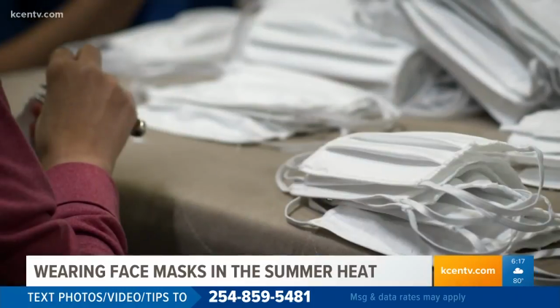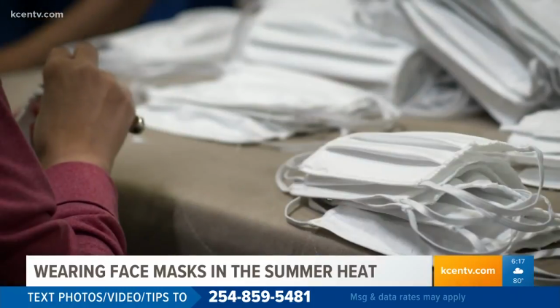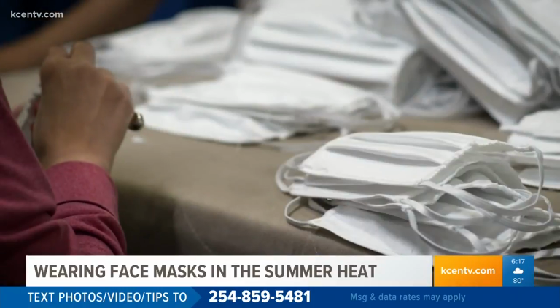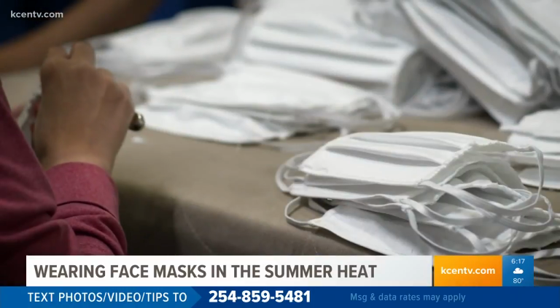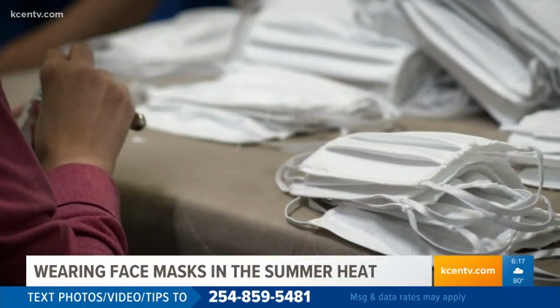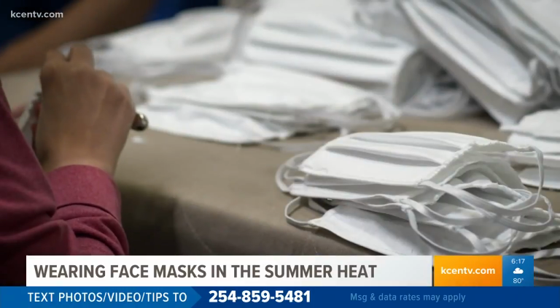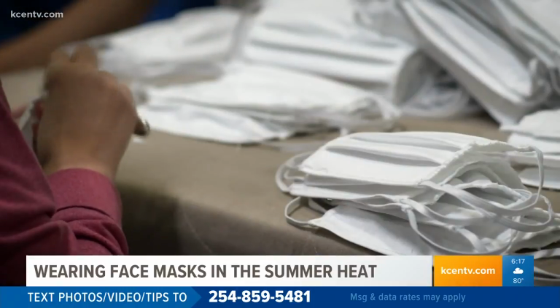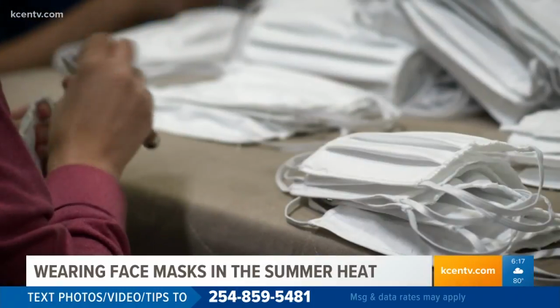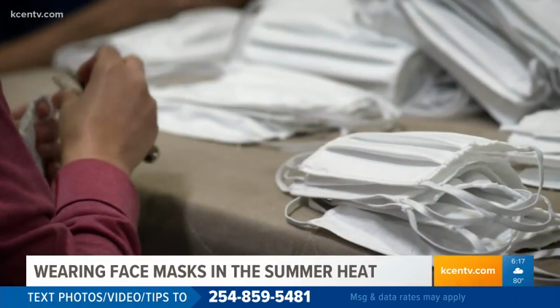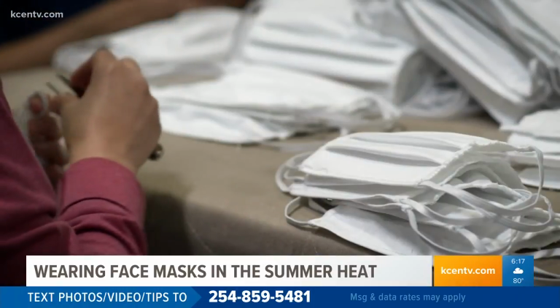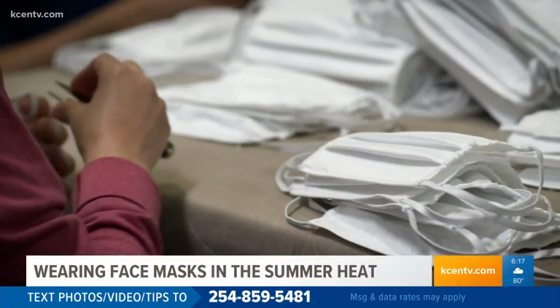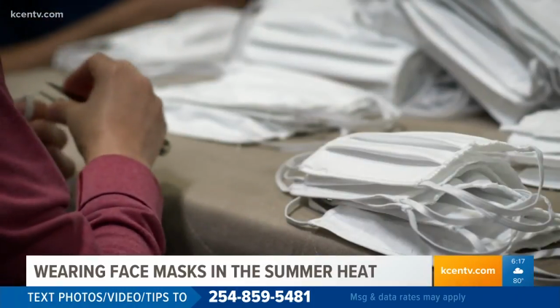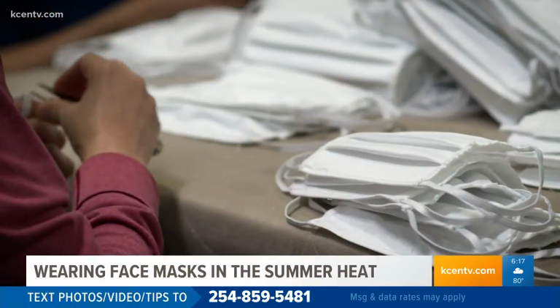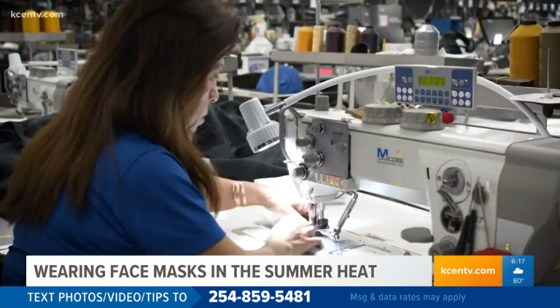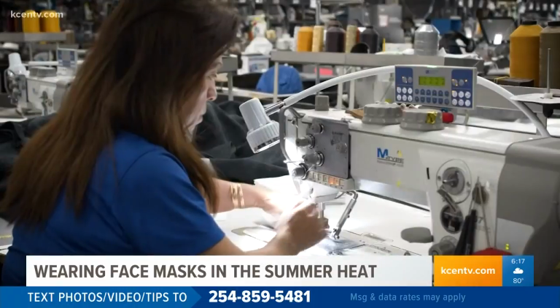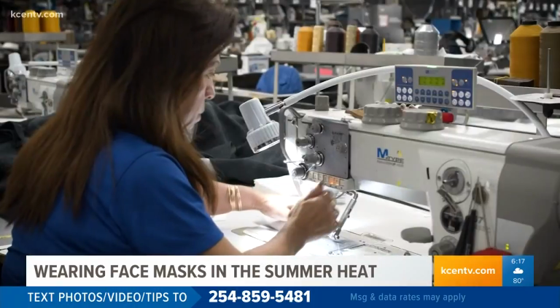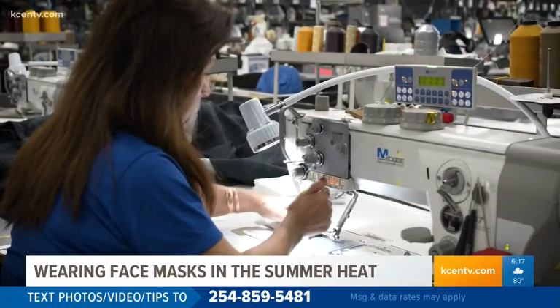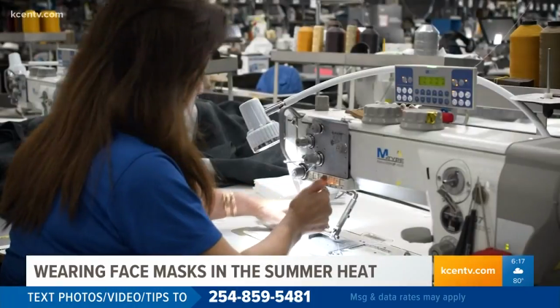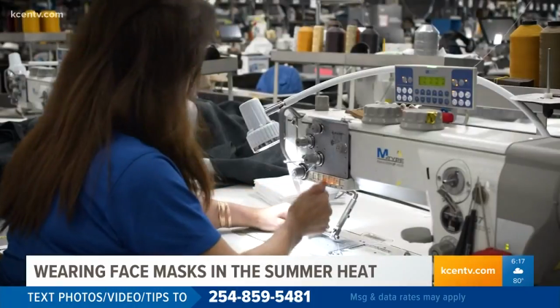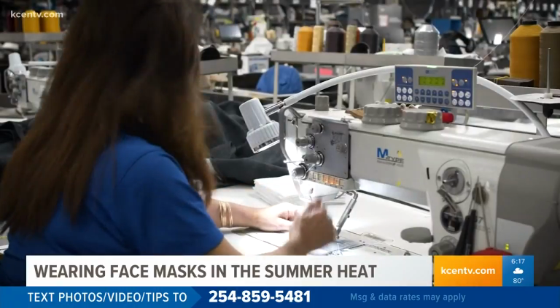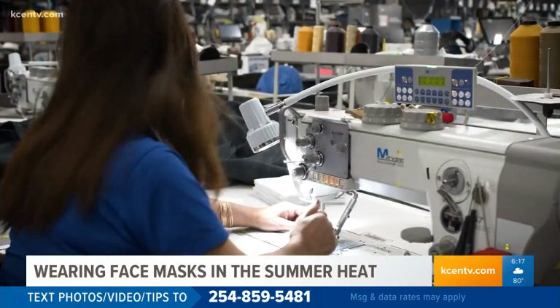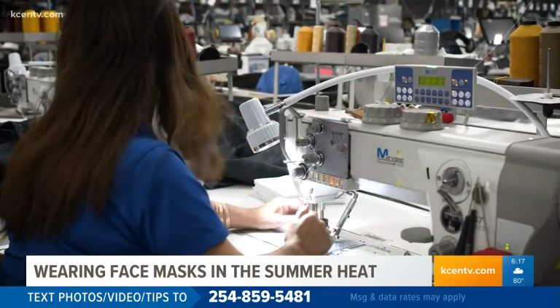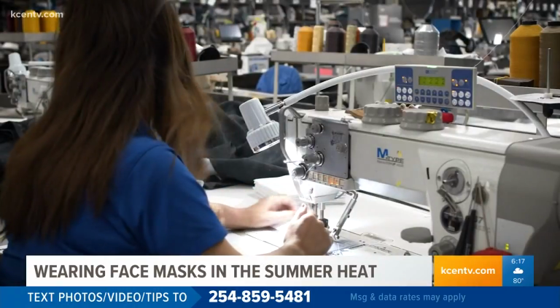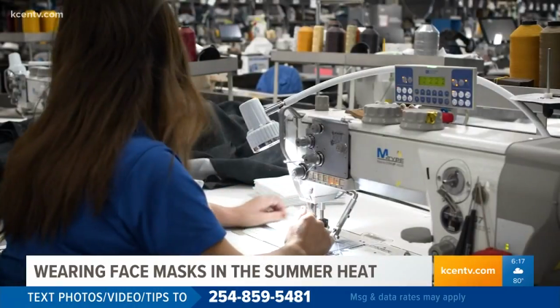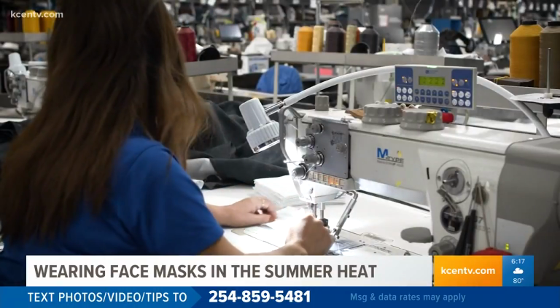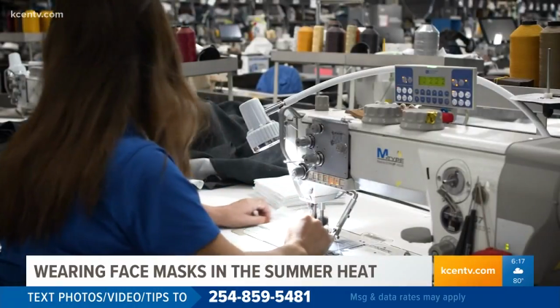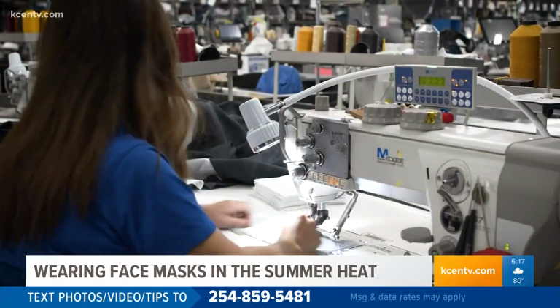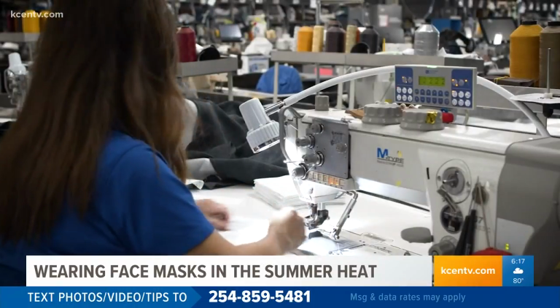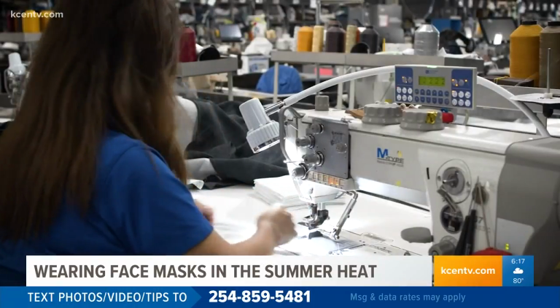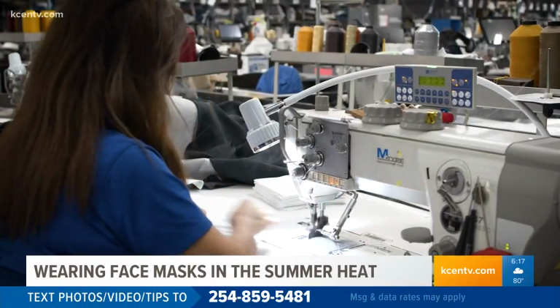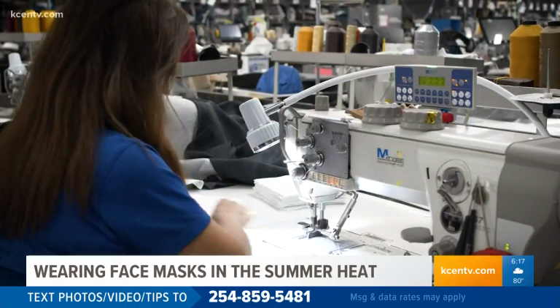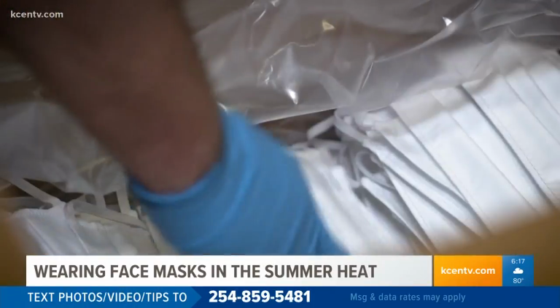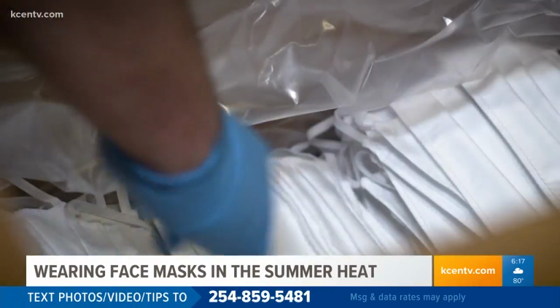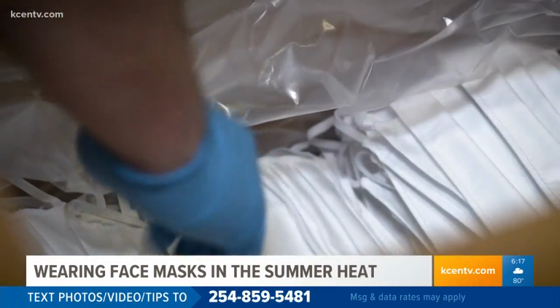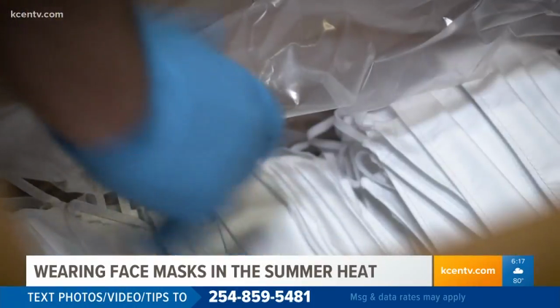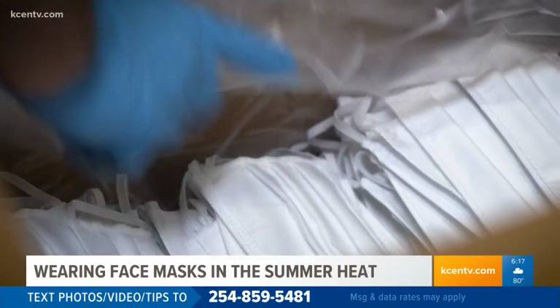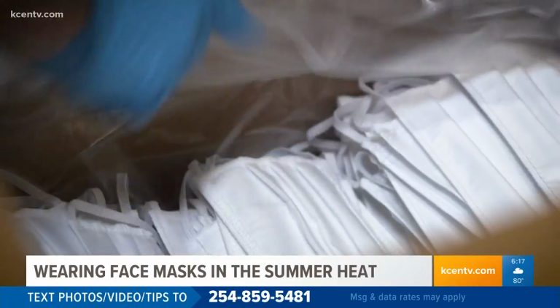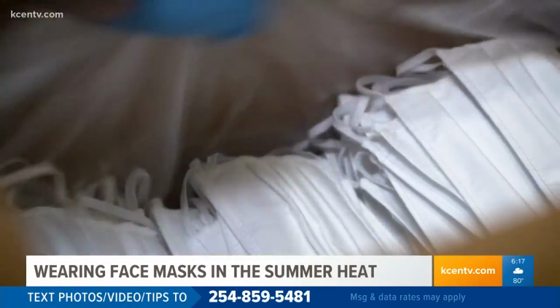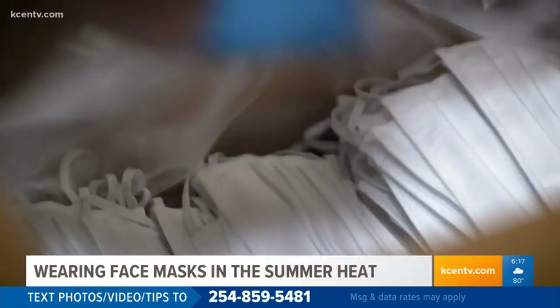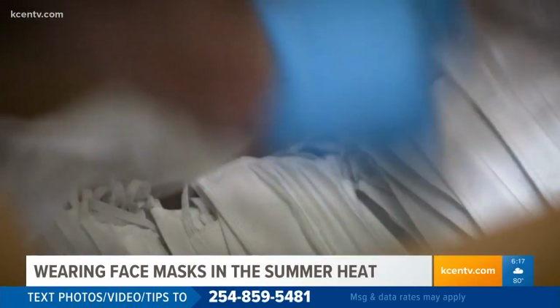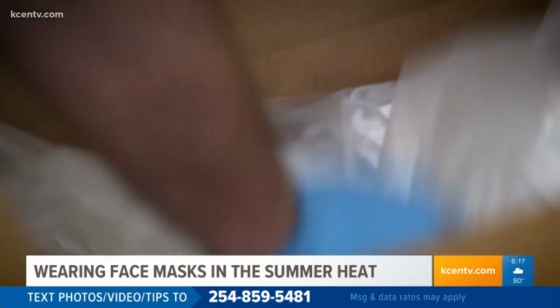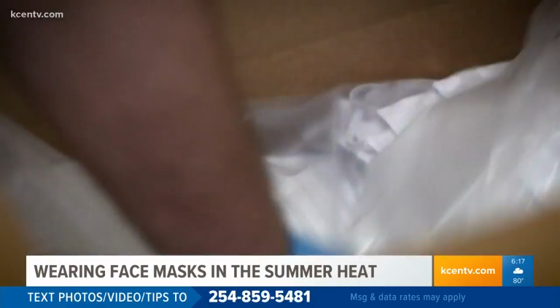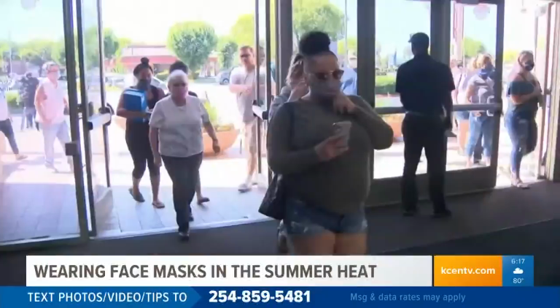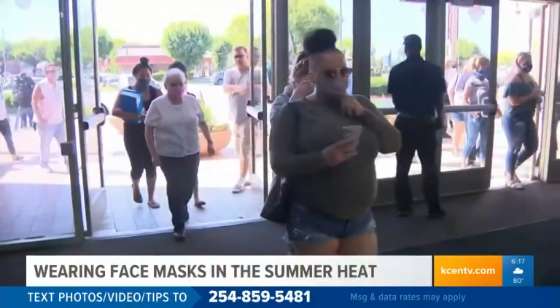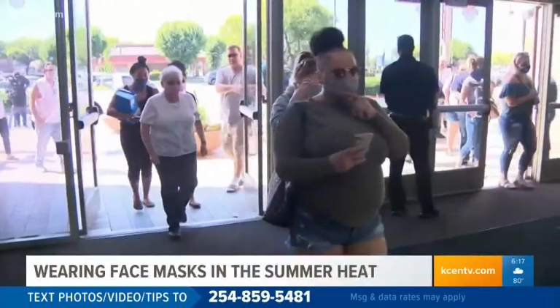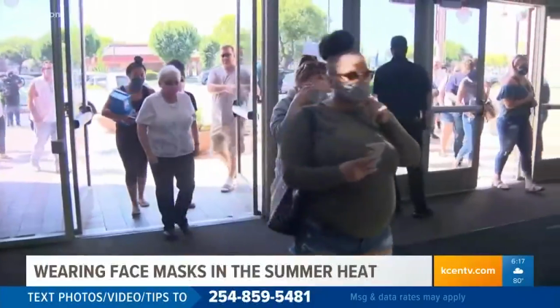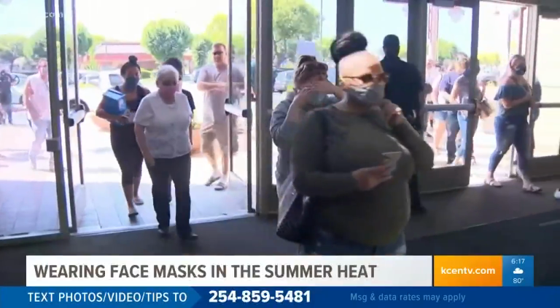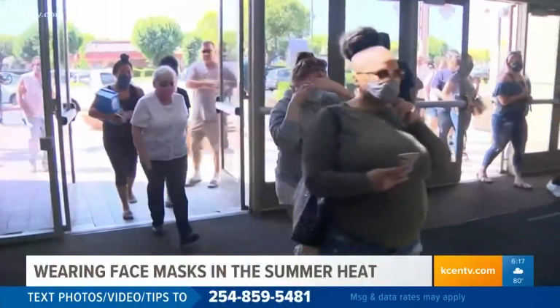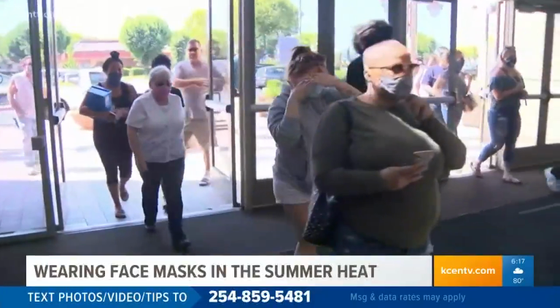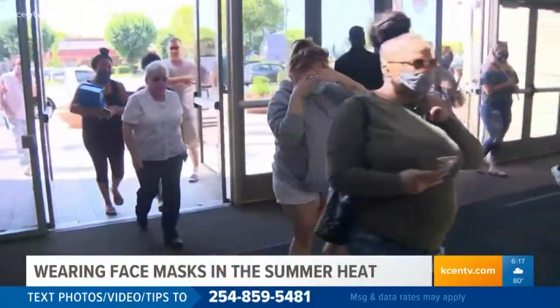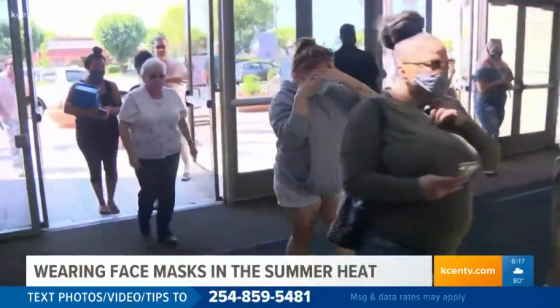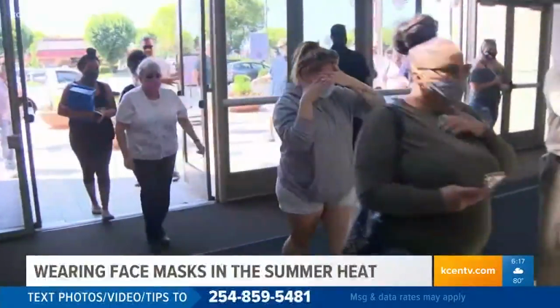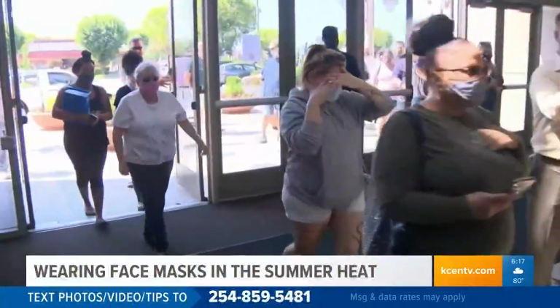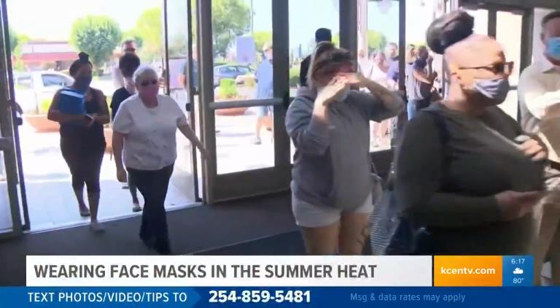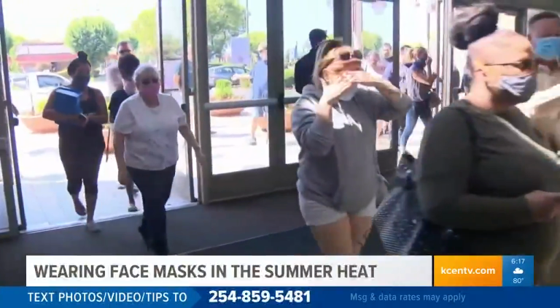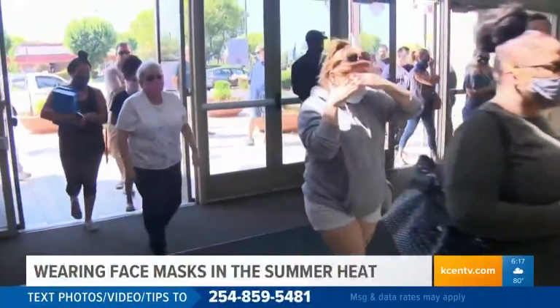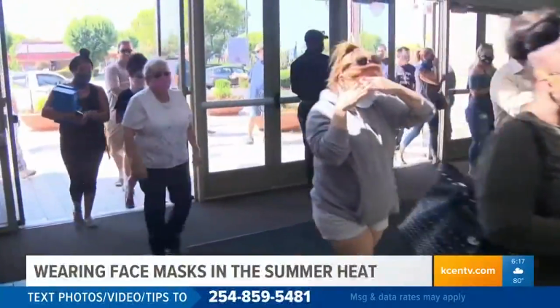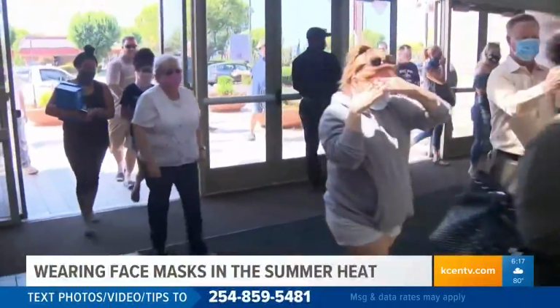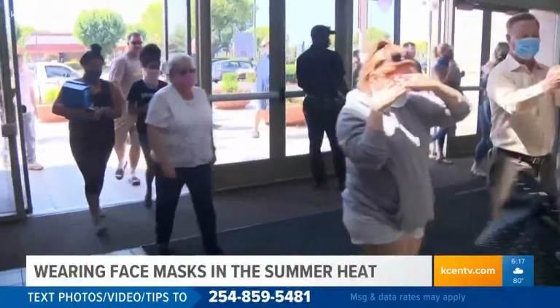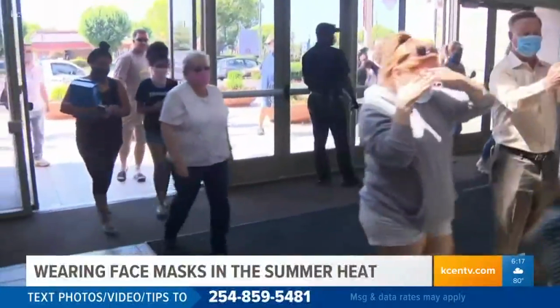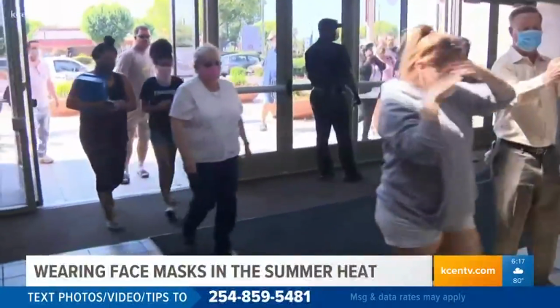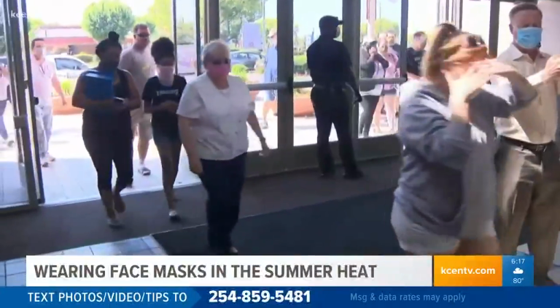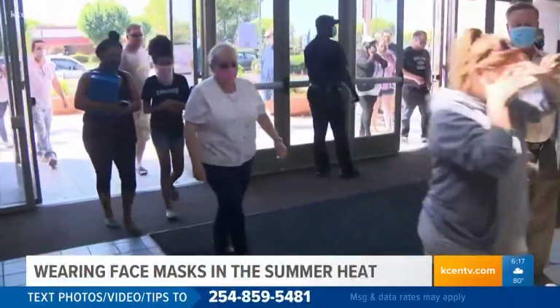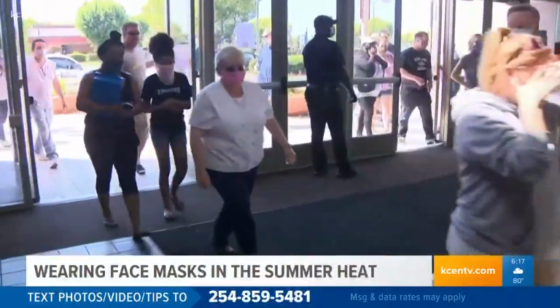Using lighter colors is best because it reflects sunlight. Avoid using dark colors because they absorb heat.